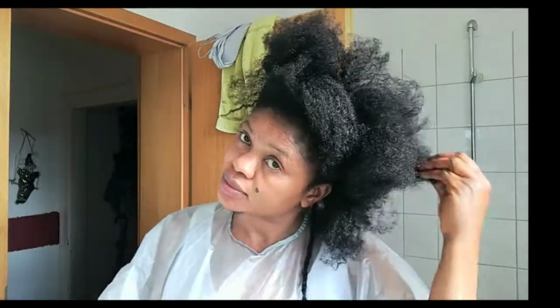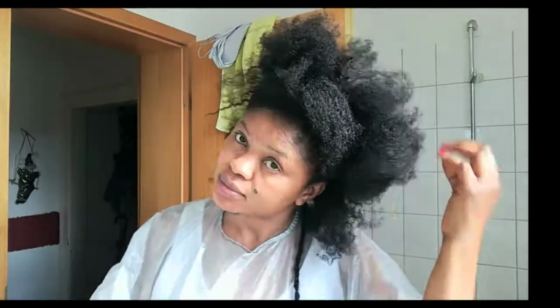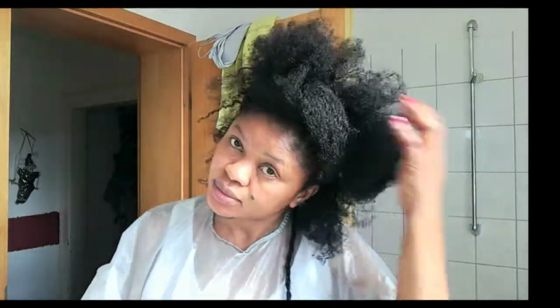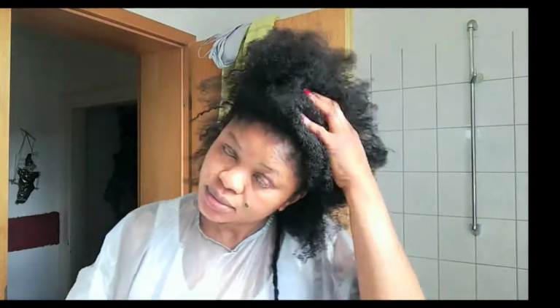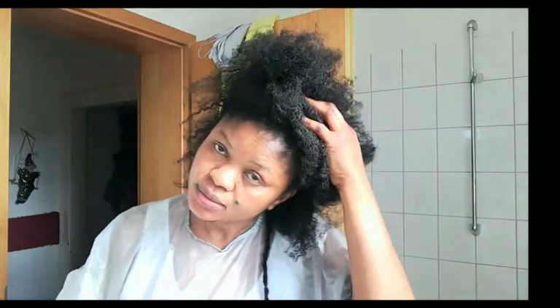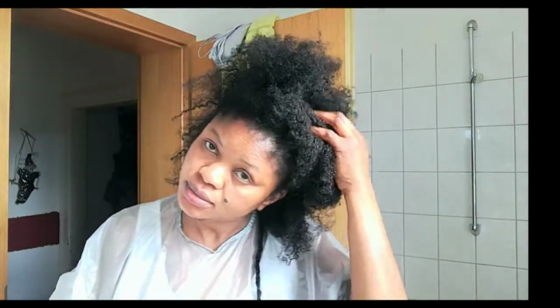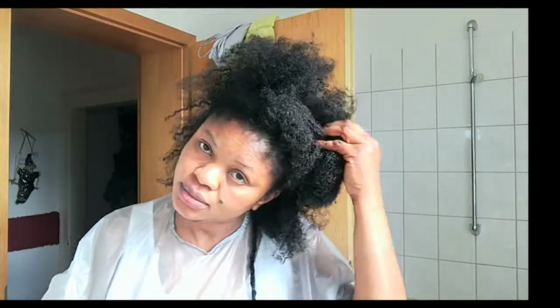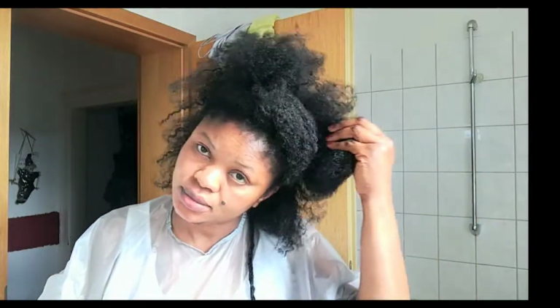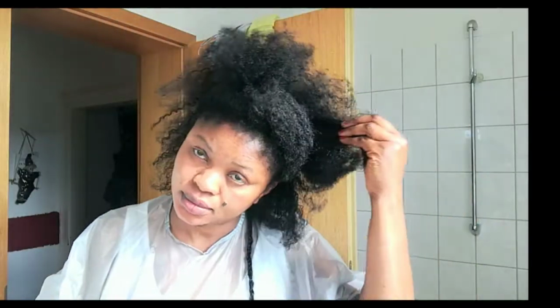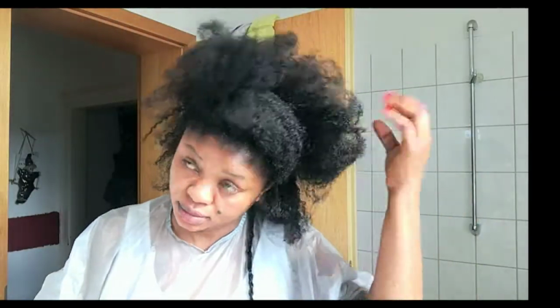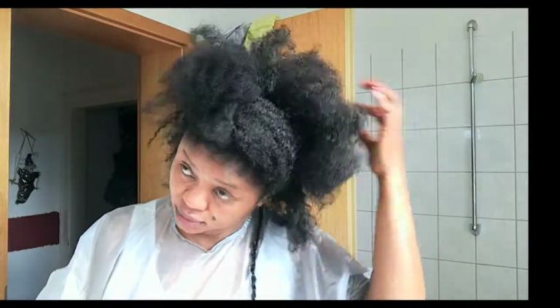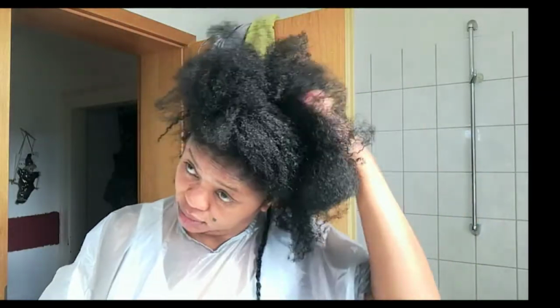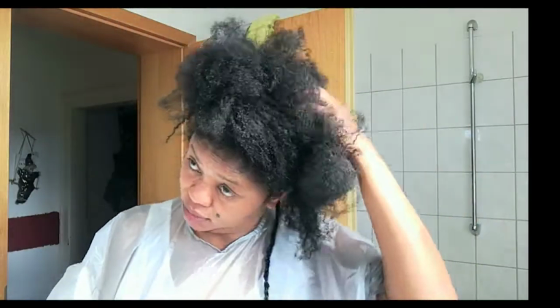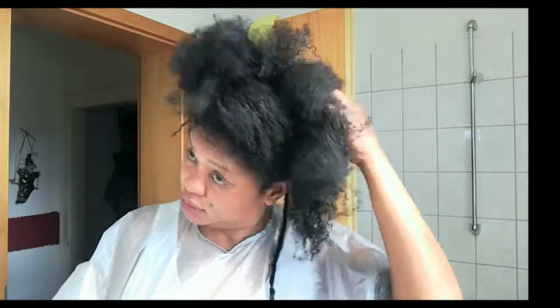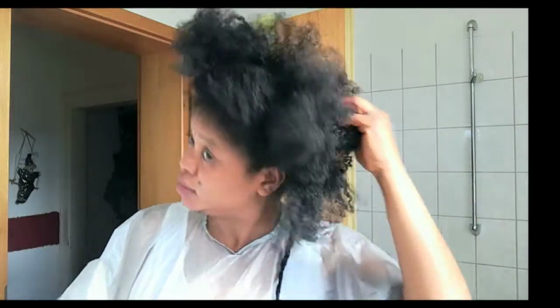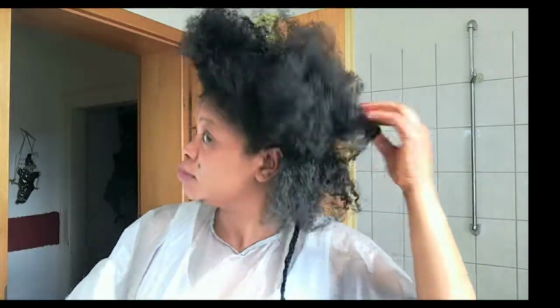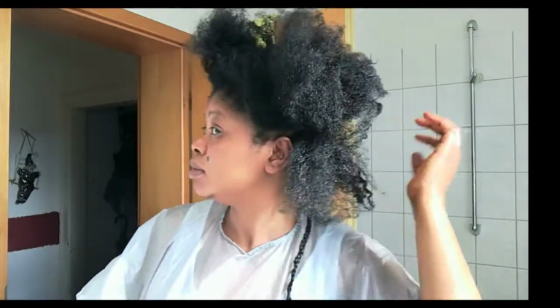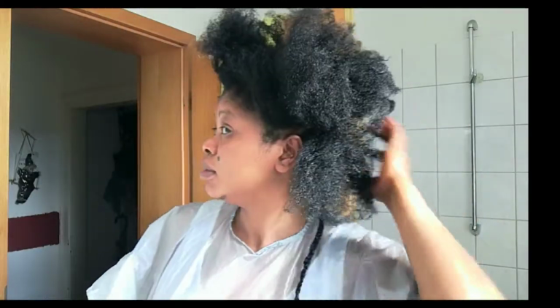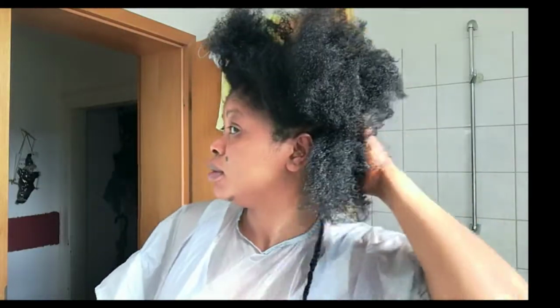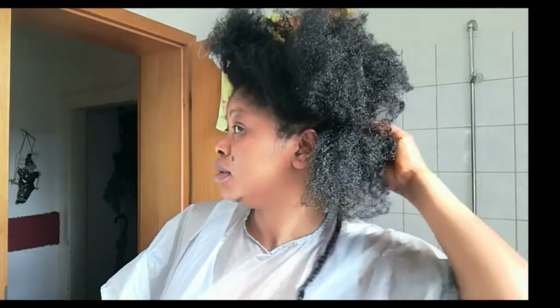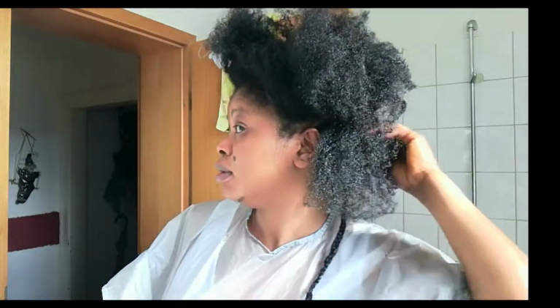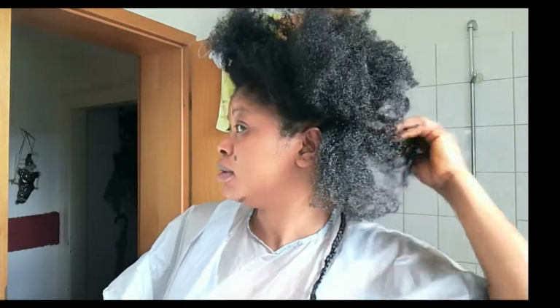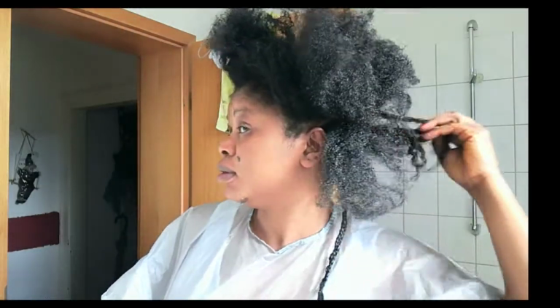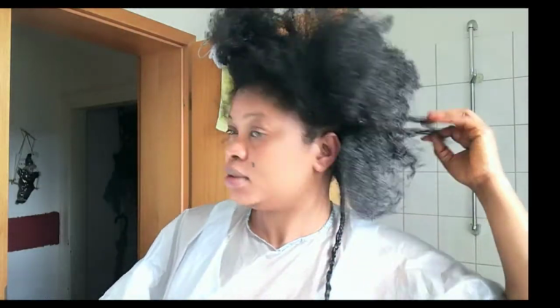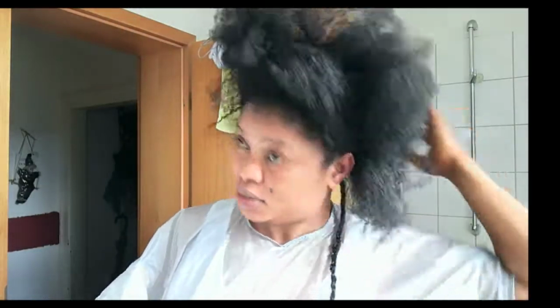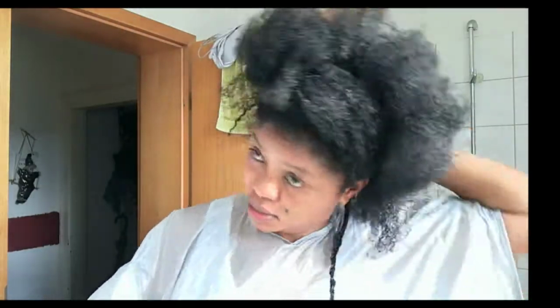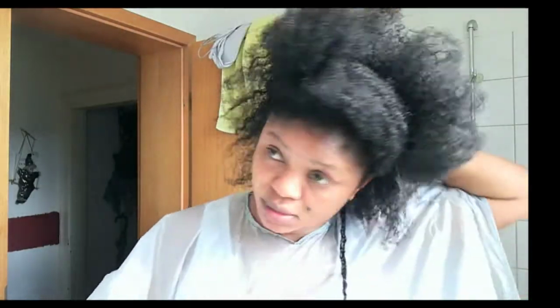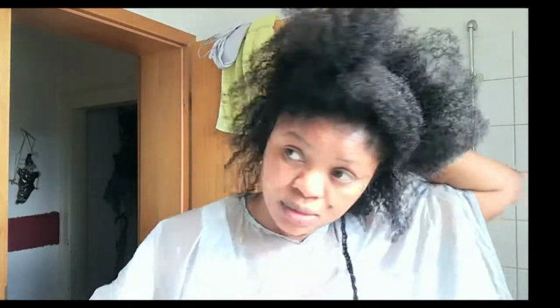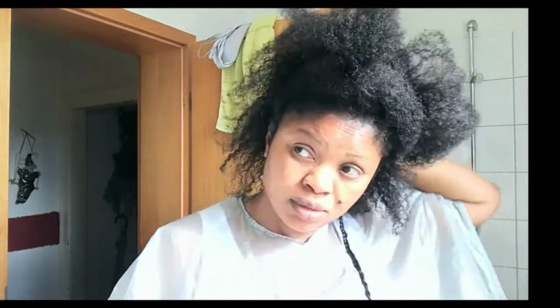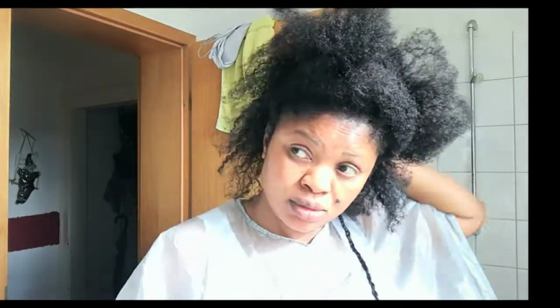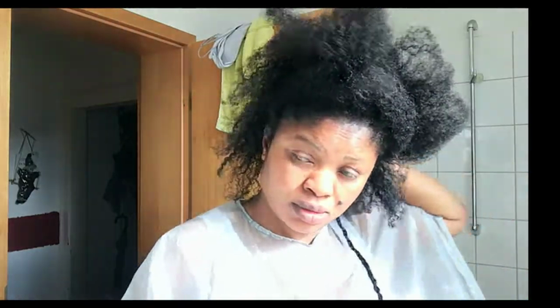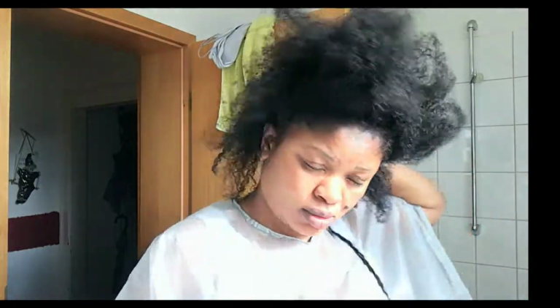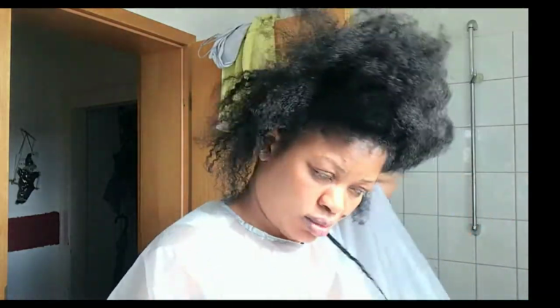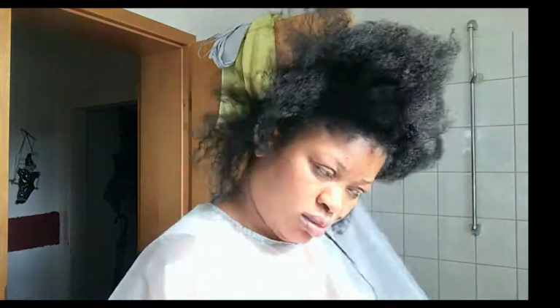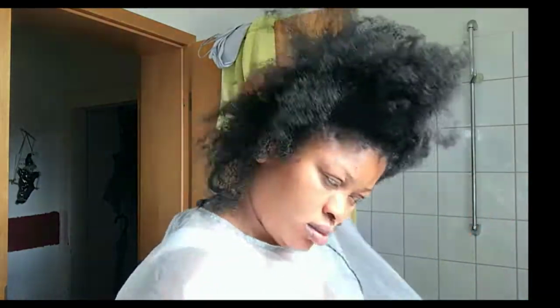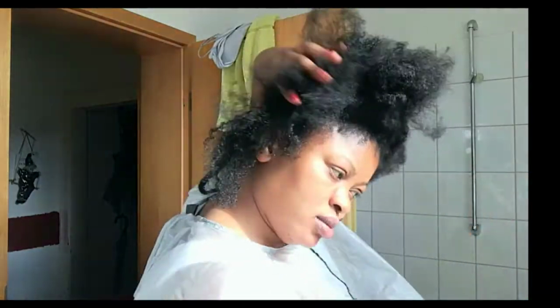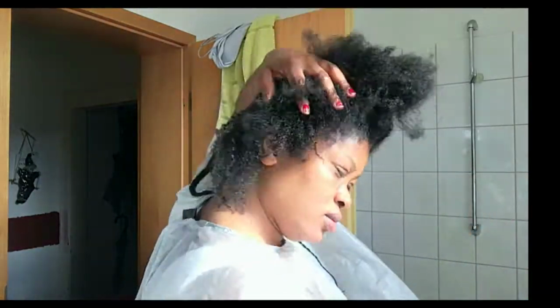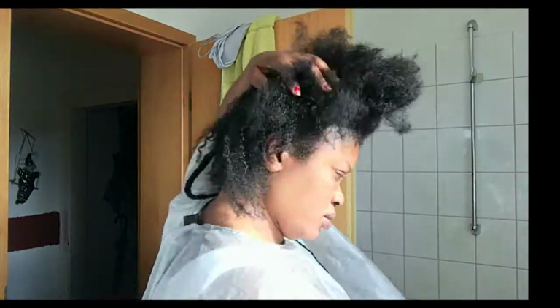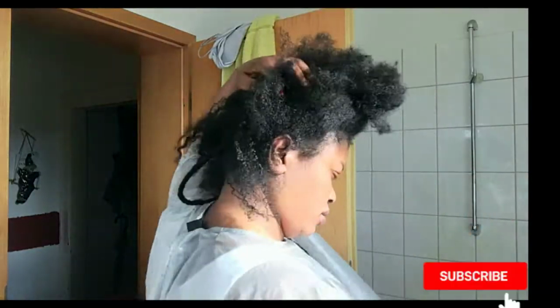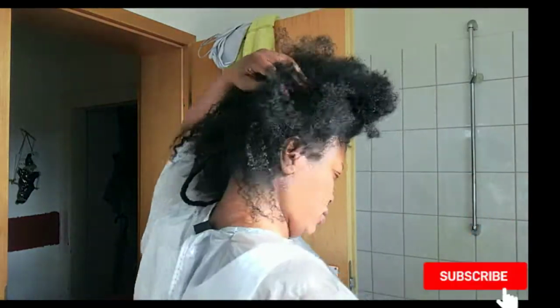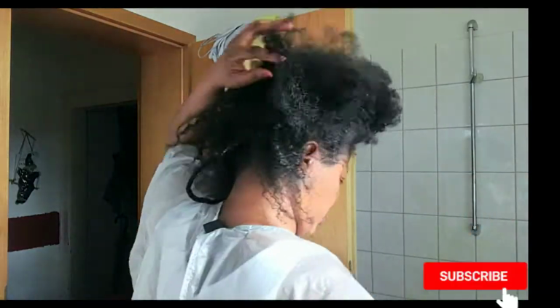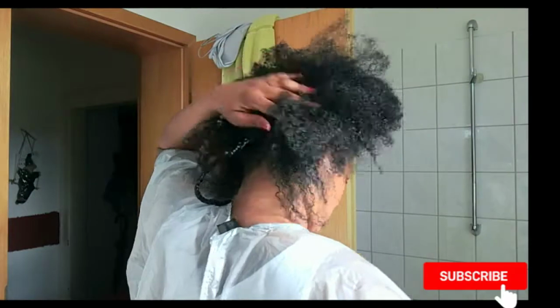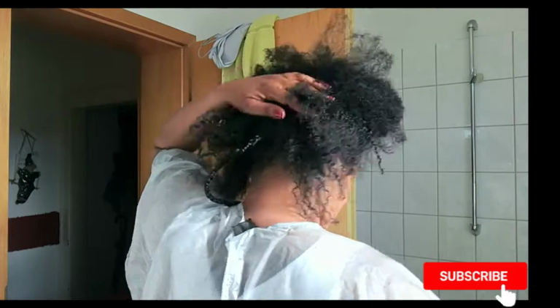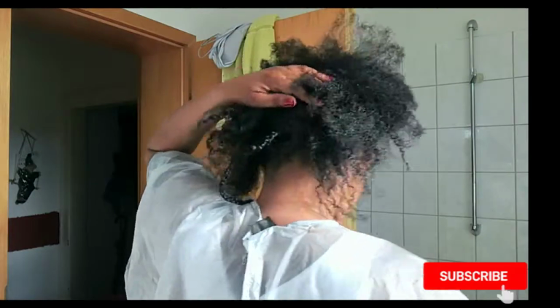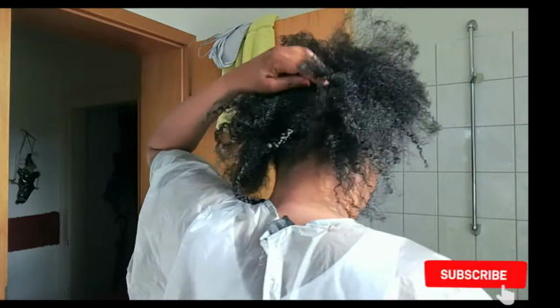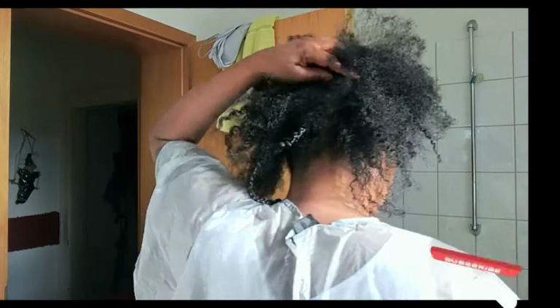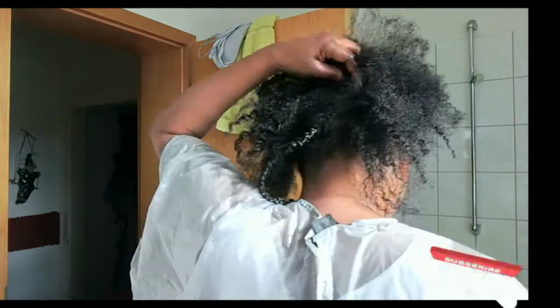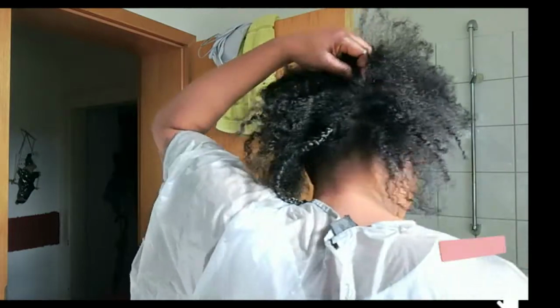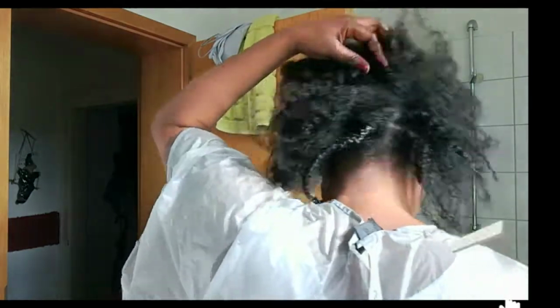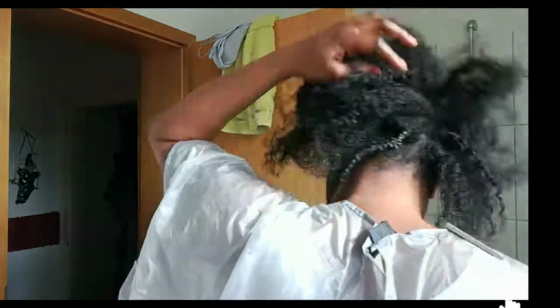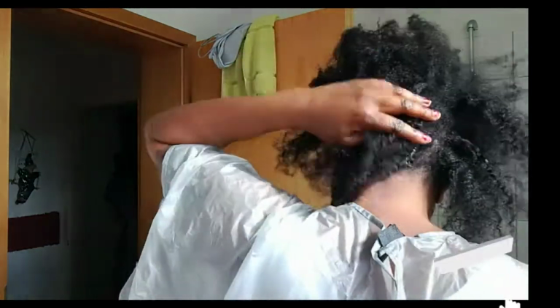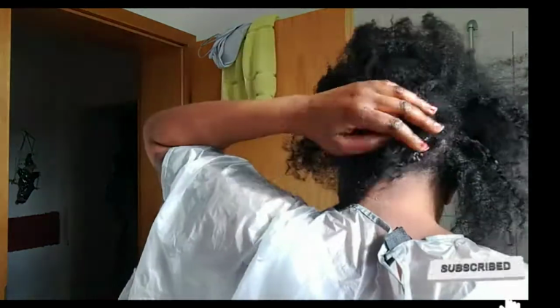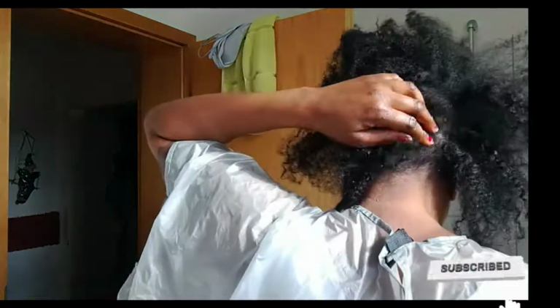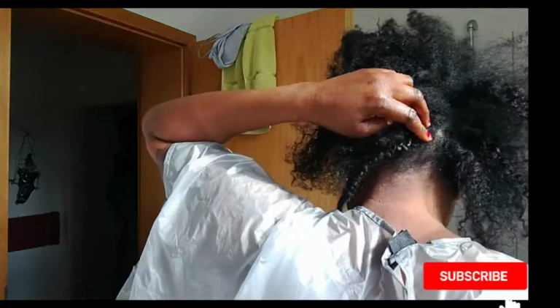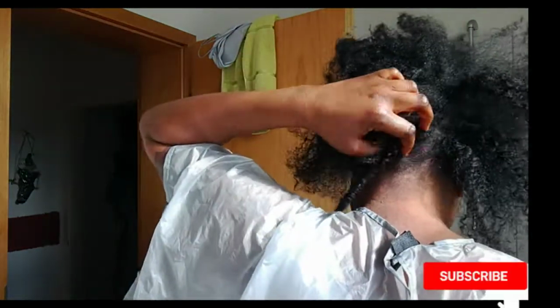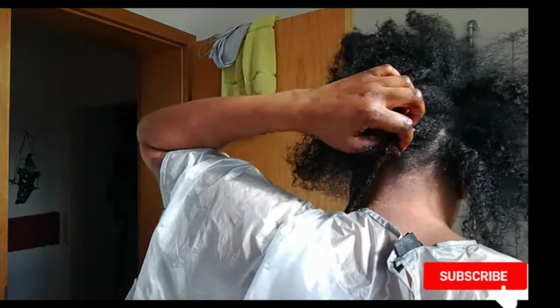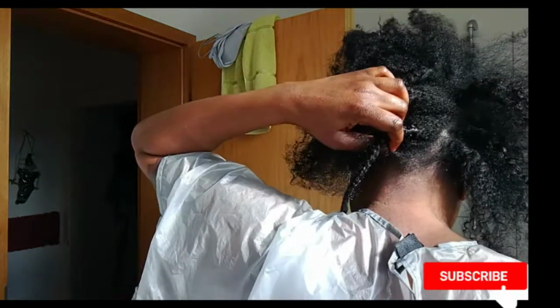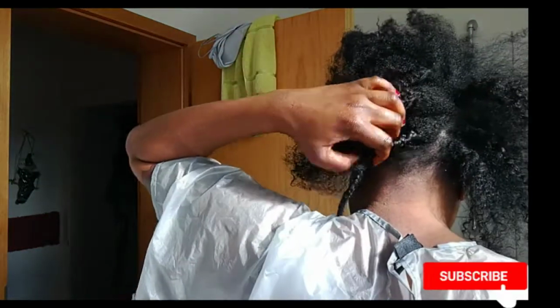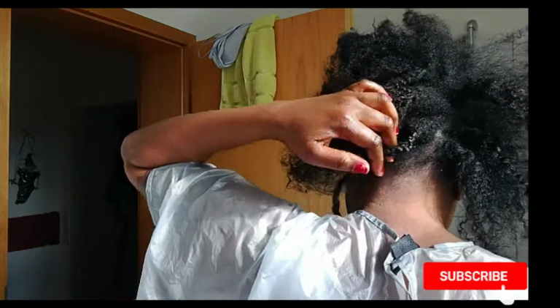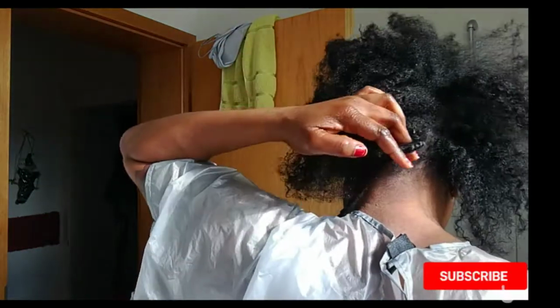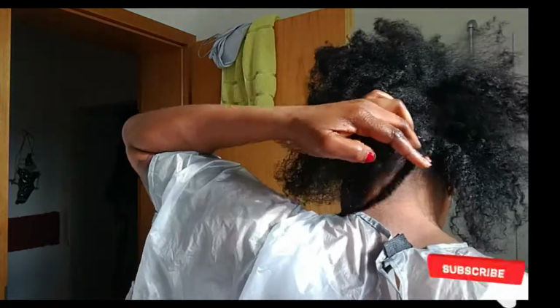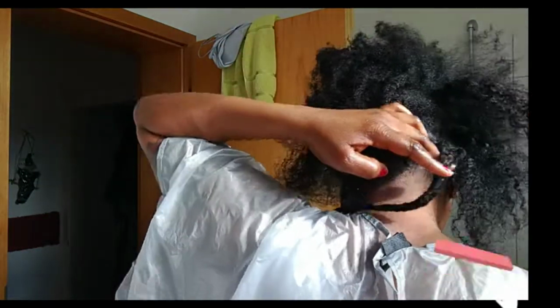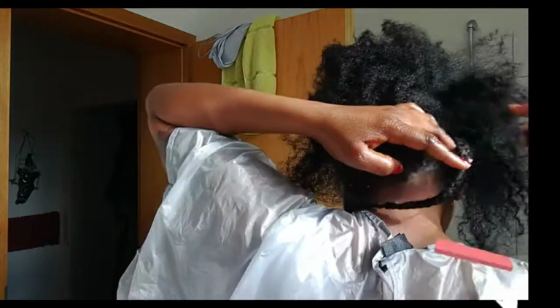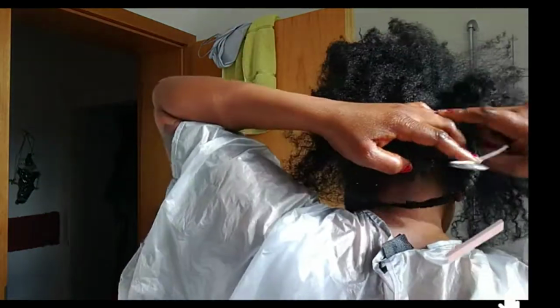Hi guys, welcome back again to my channel. If you are new, don't forget to hit that red button below and subscribe and join the family.